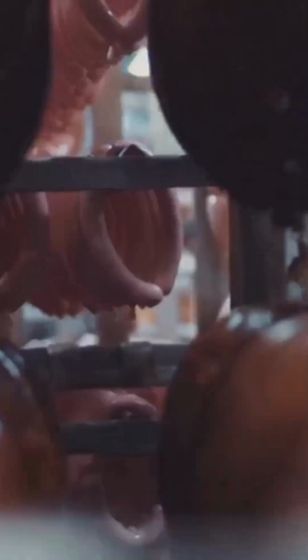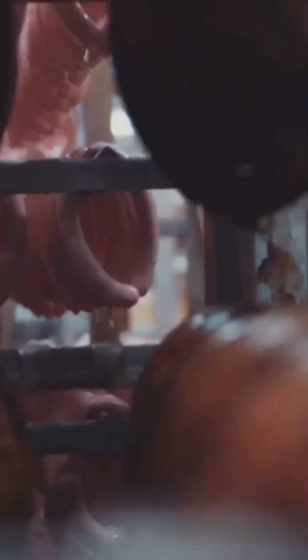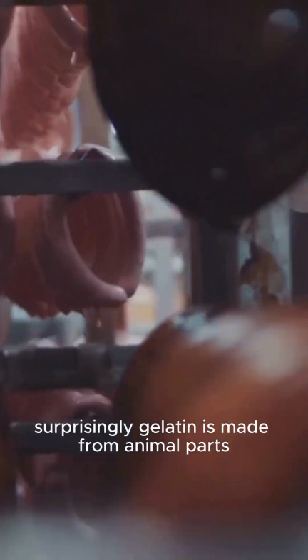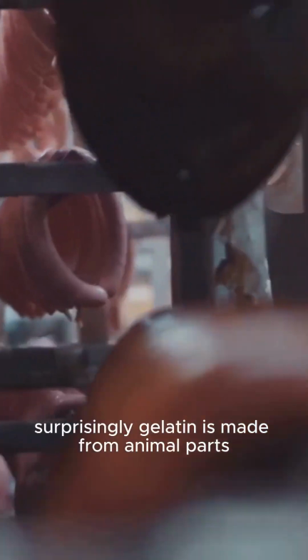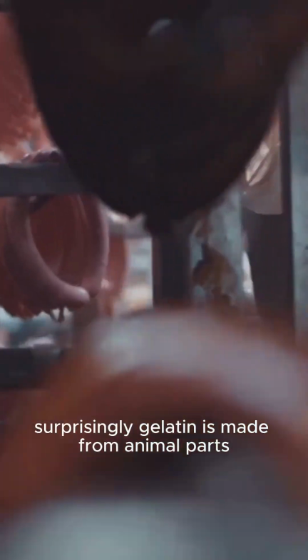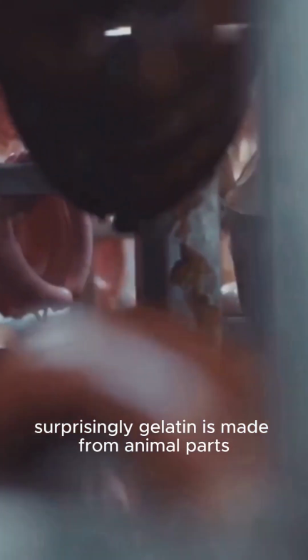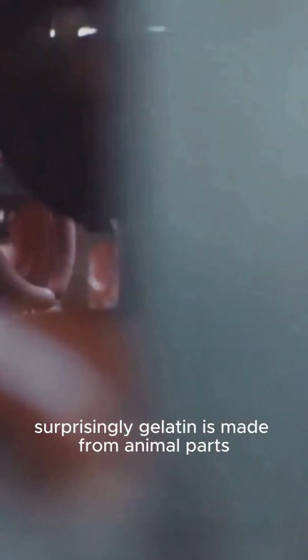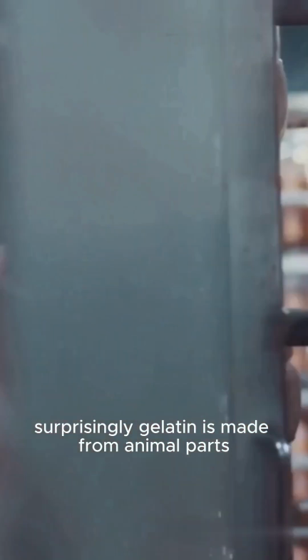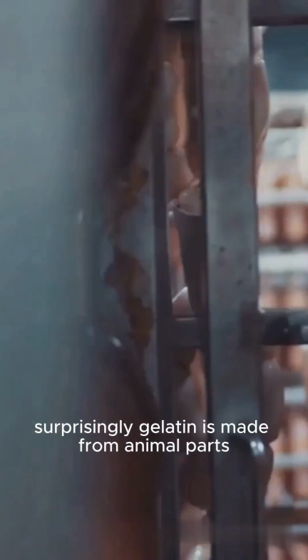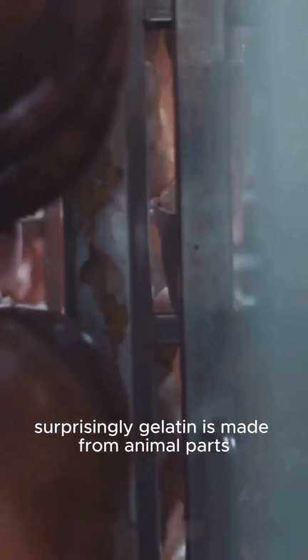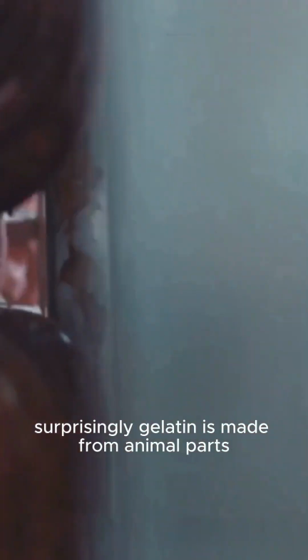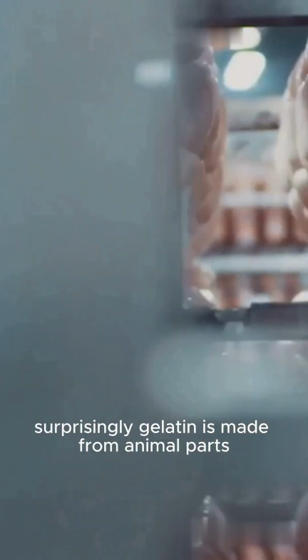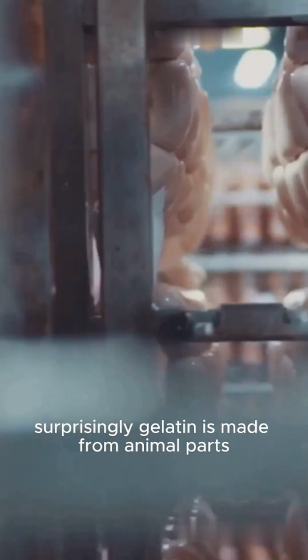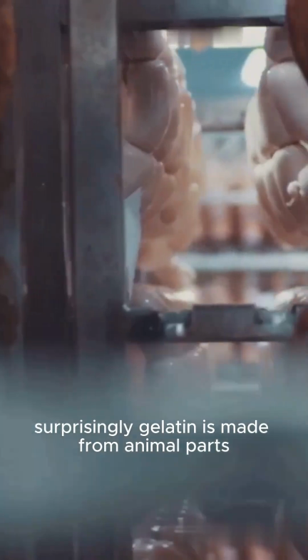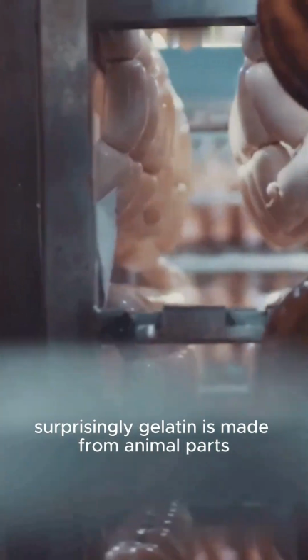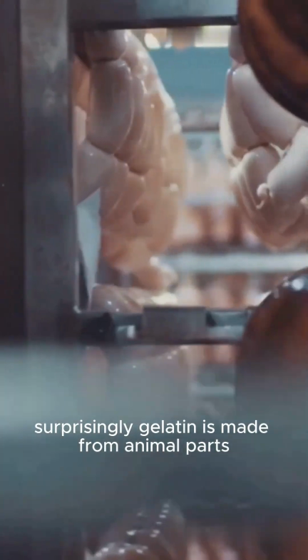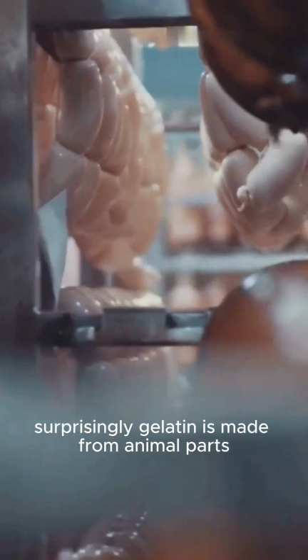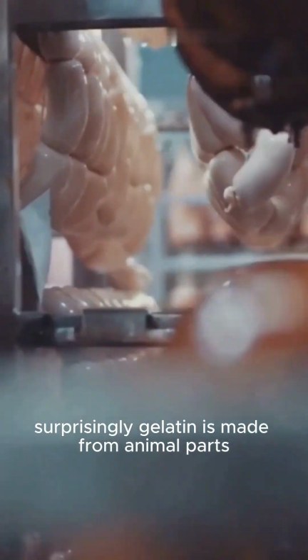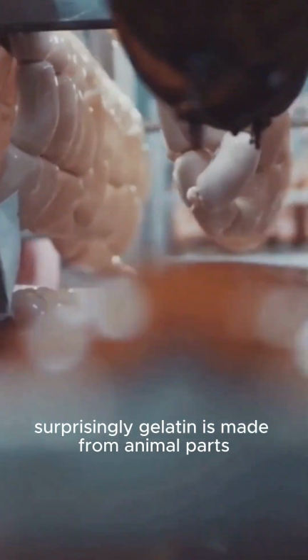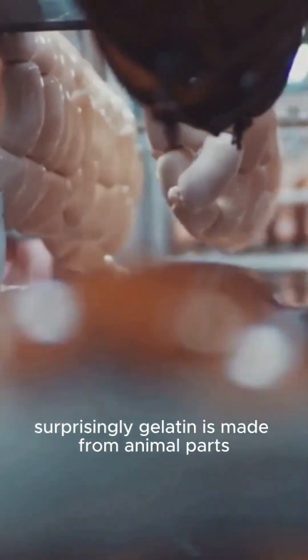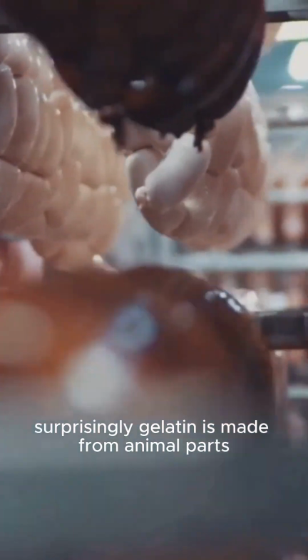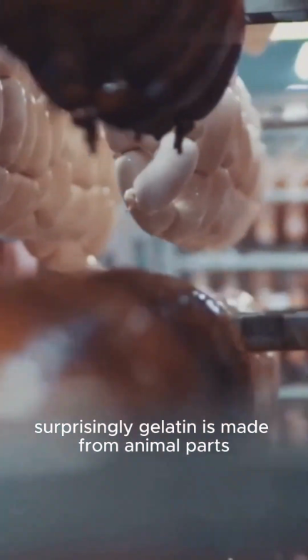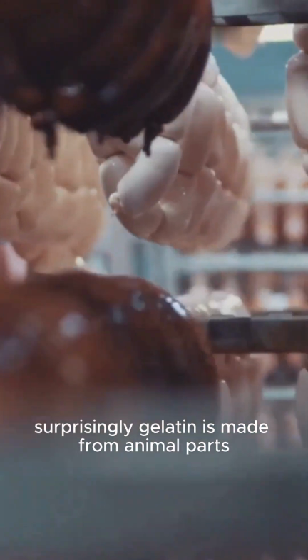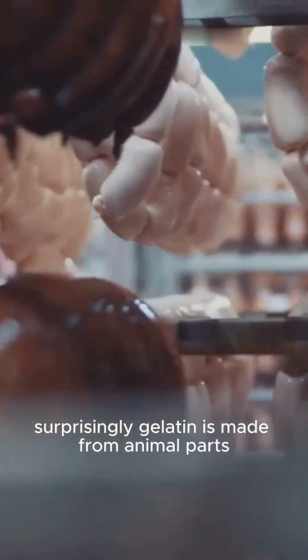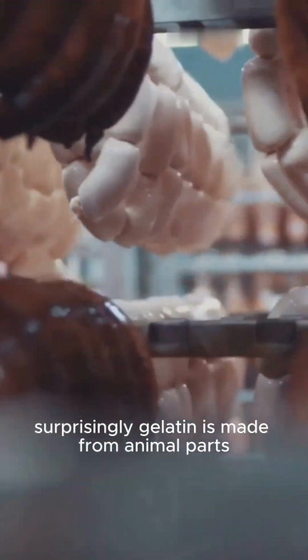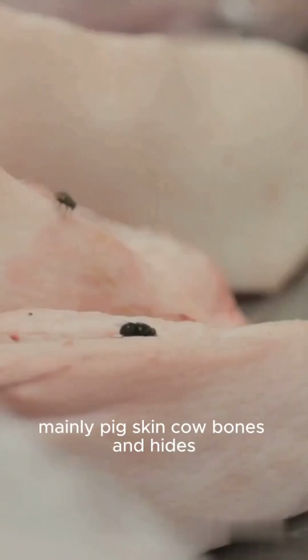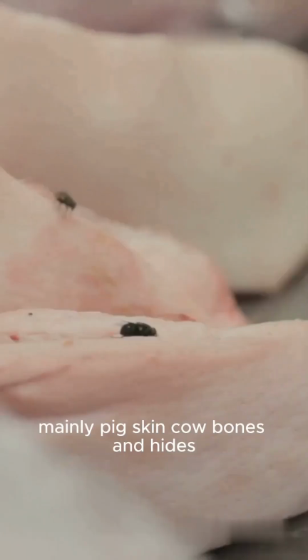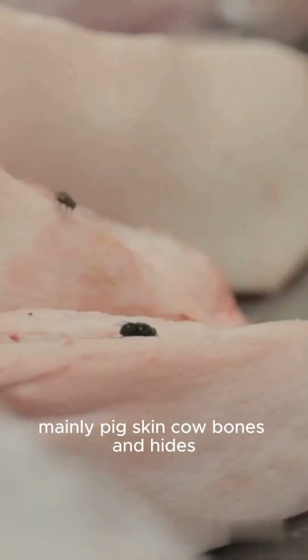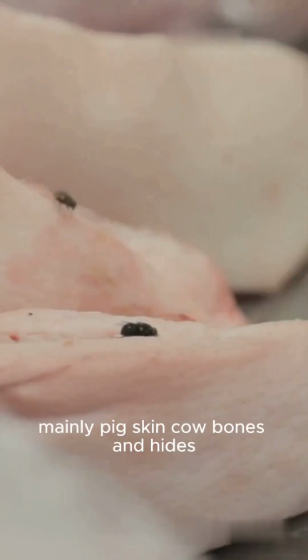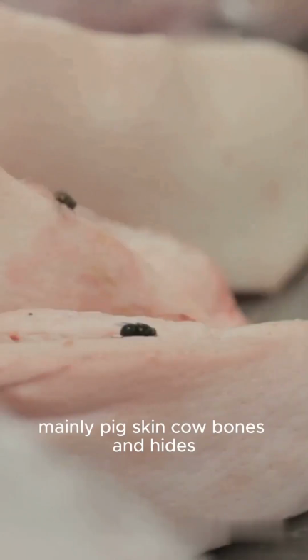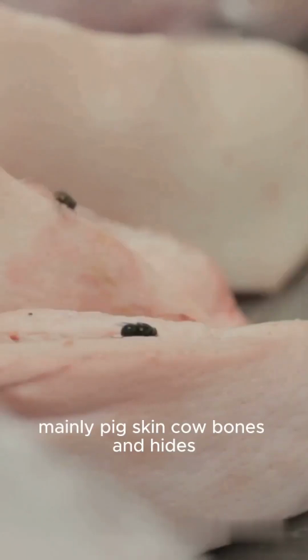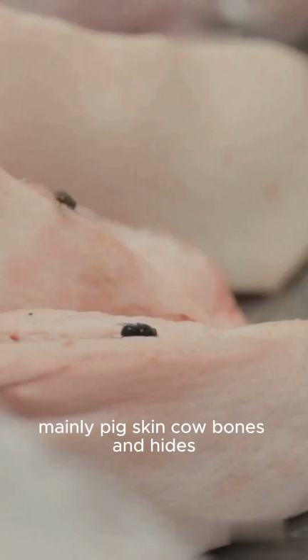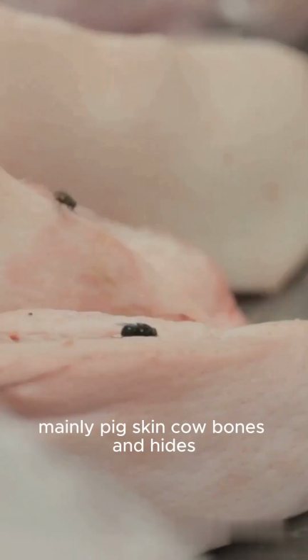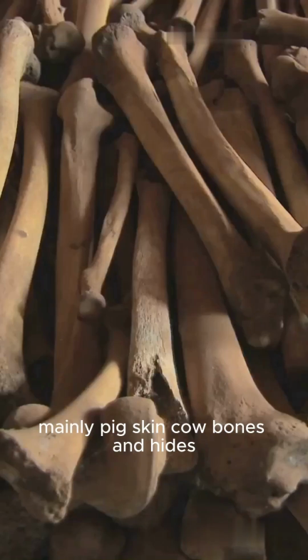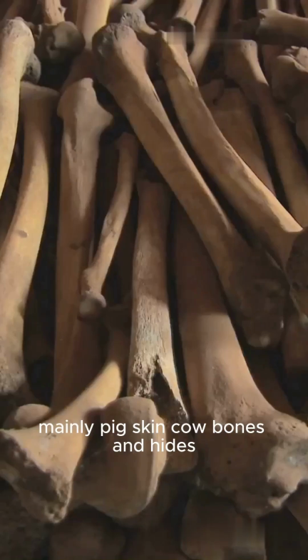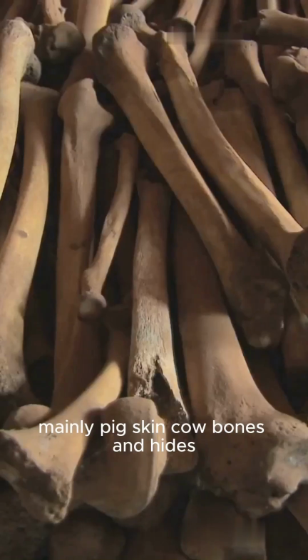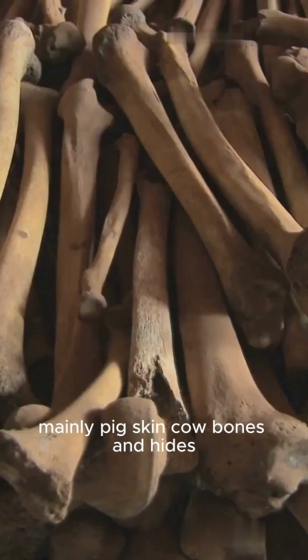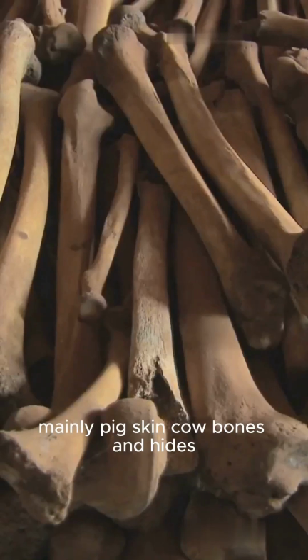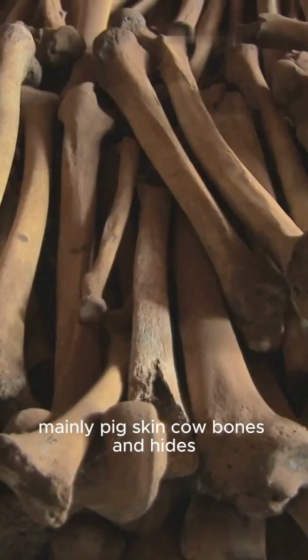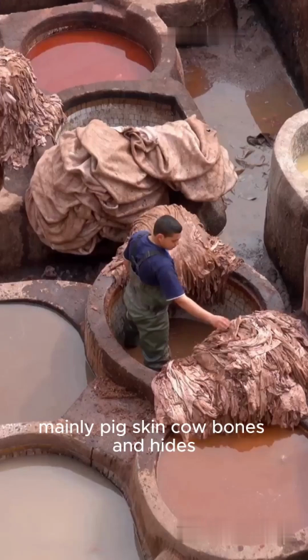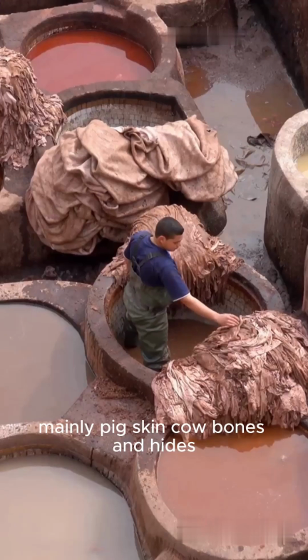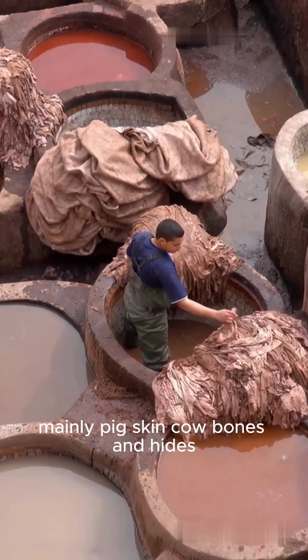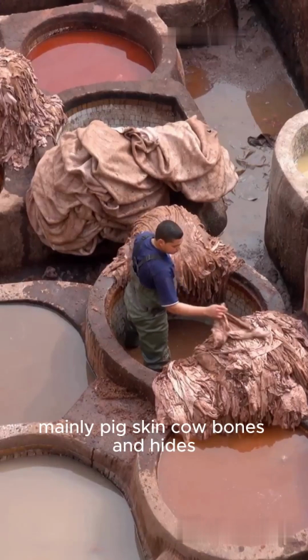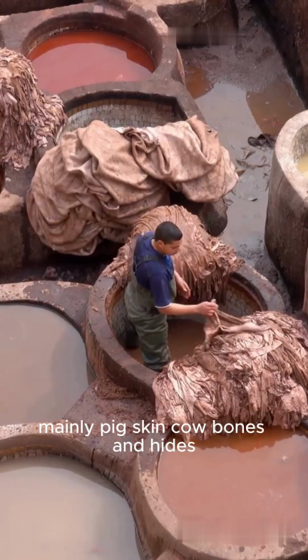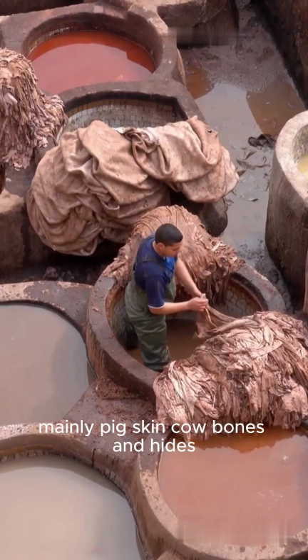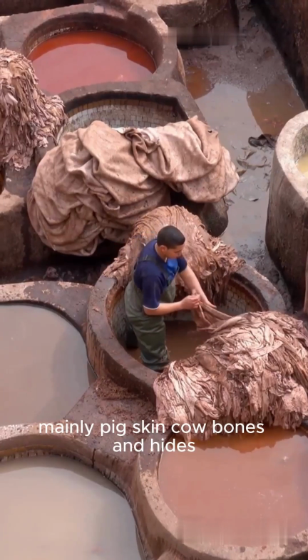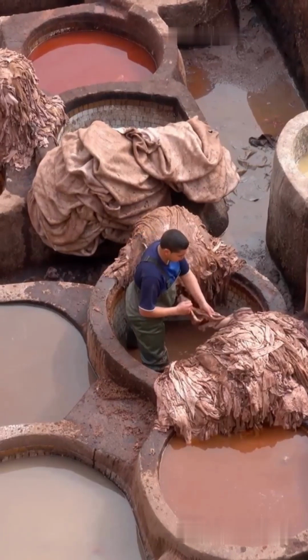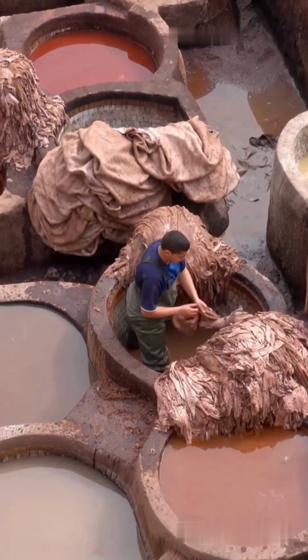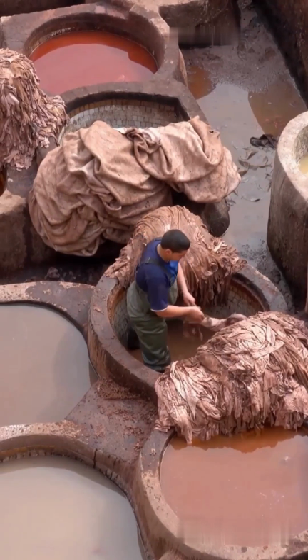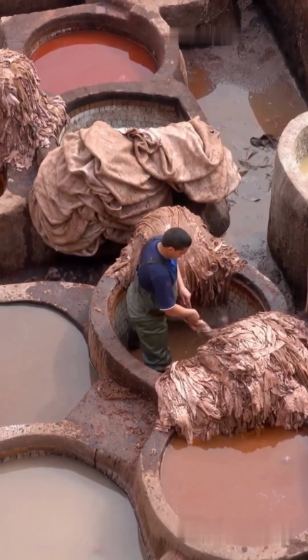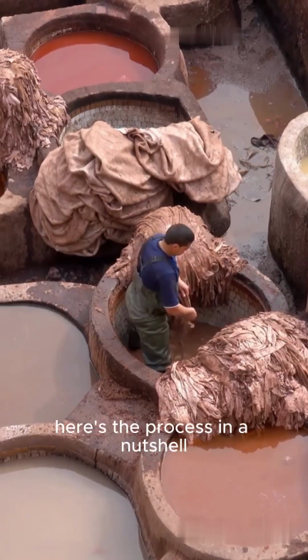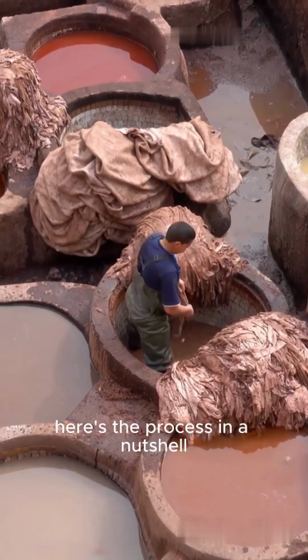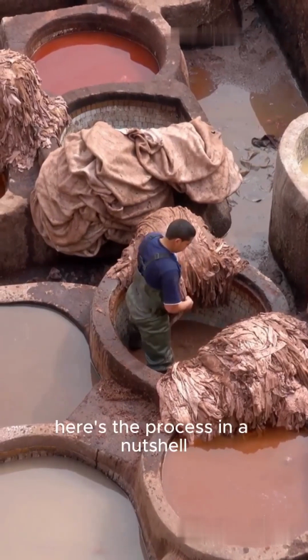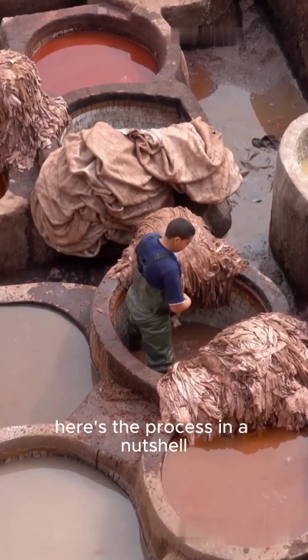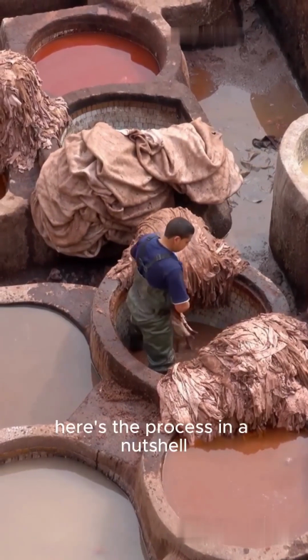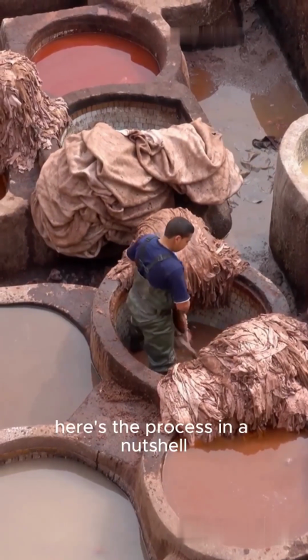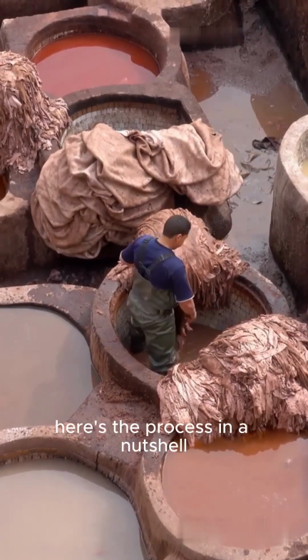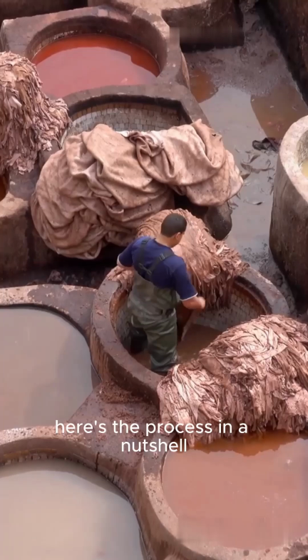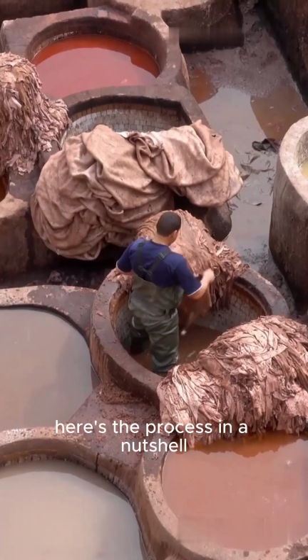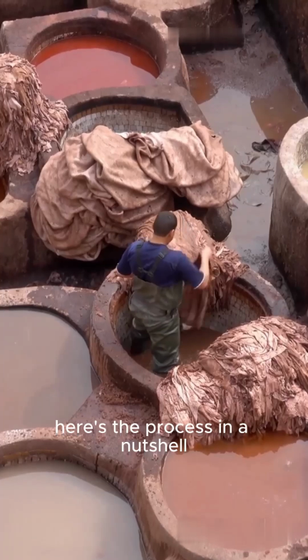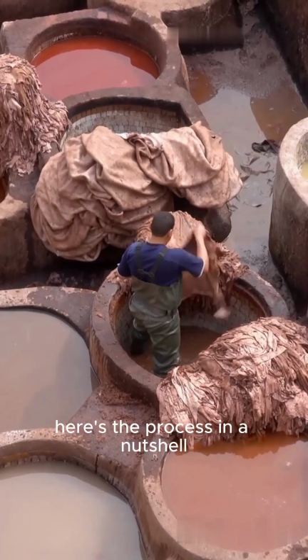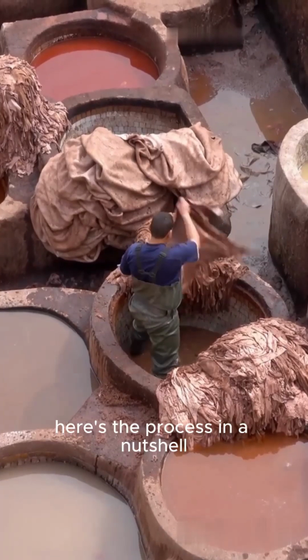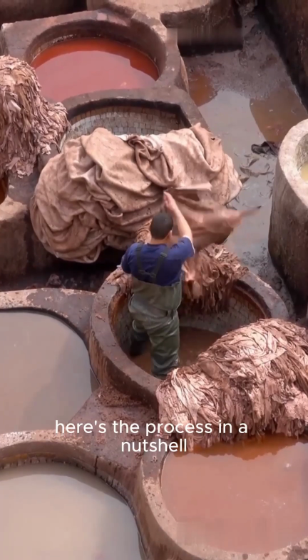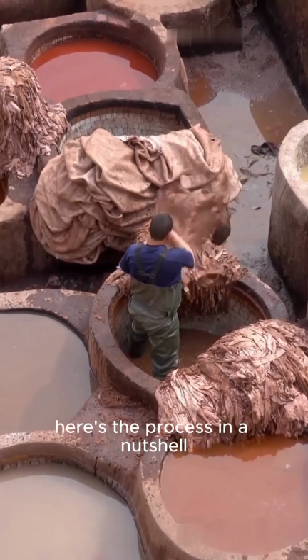Surprisingly, gelatin is made from animal parts — mainly pigskin, cow bones, and hides. Here's the process in a nutshell.